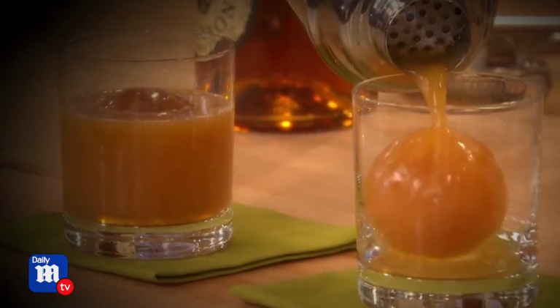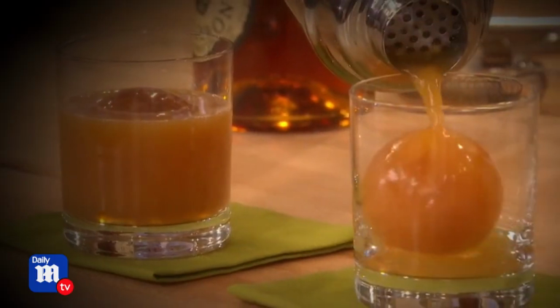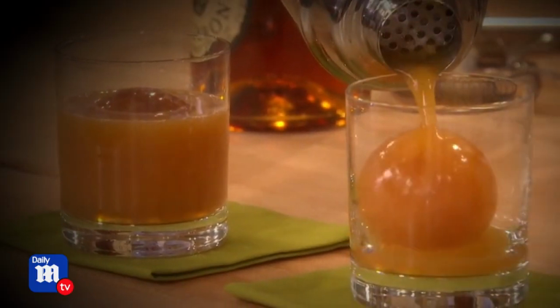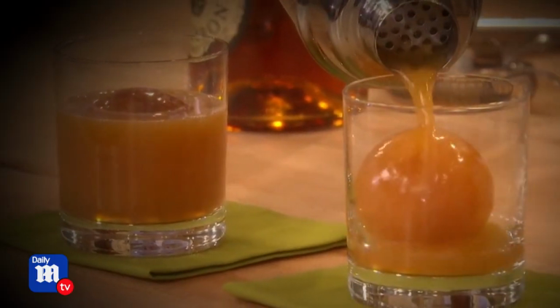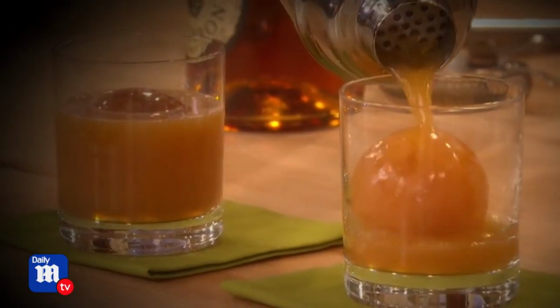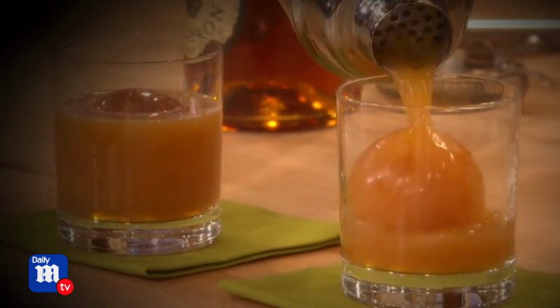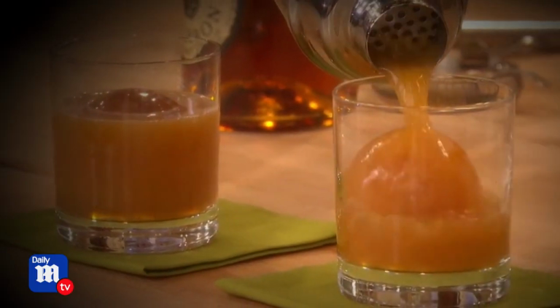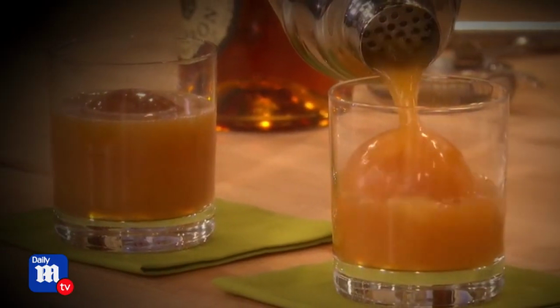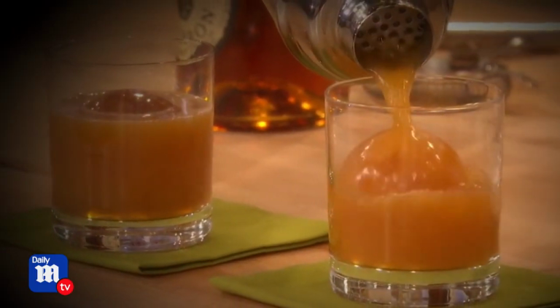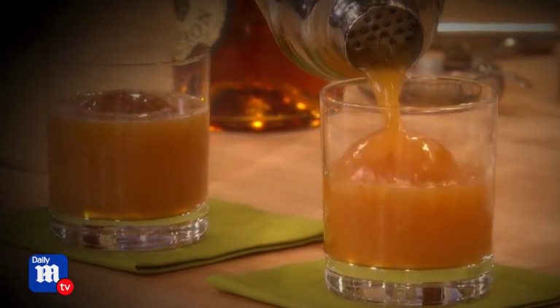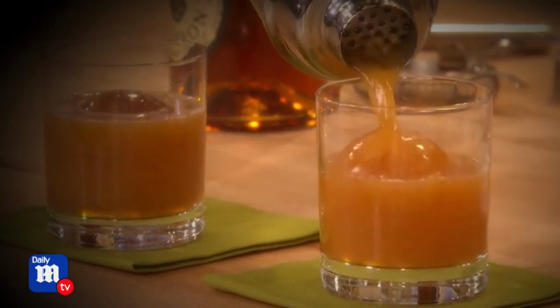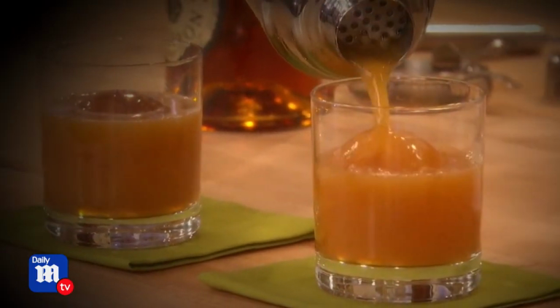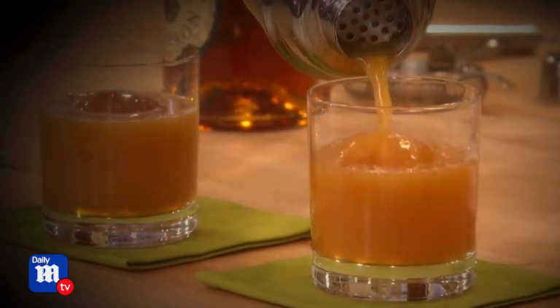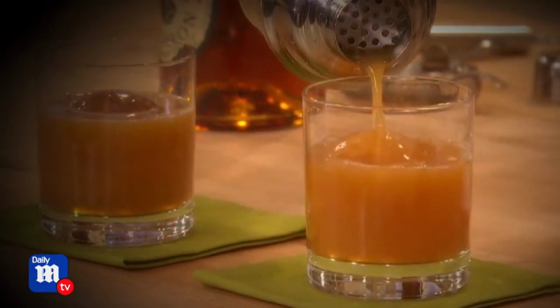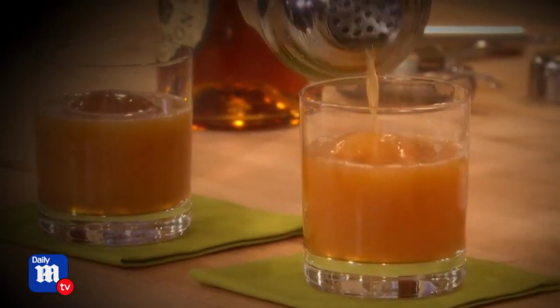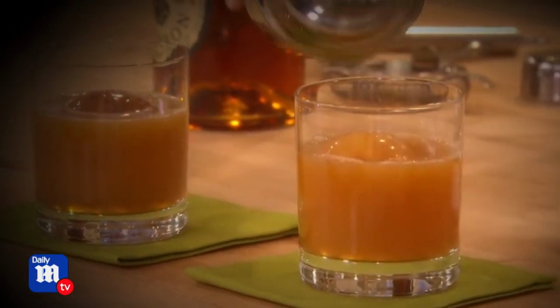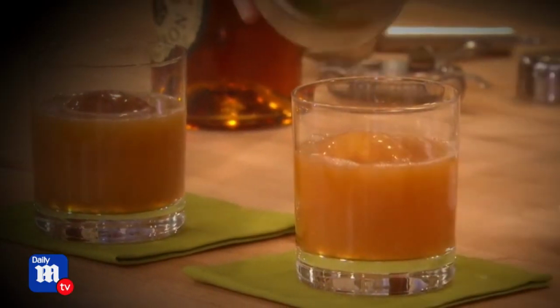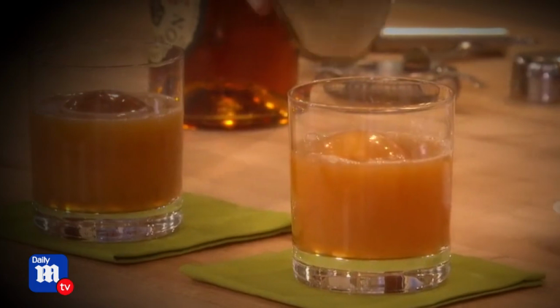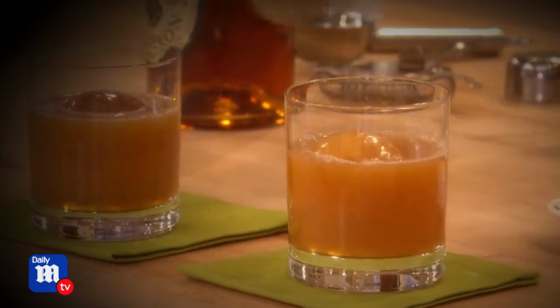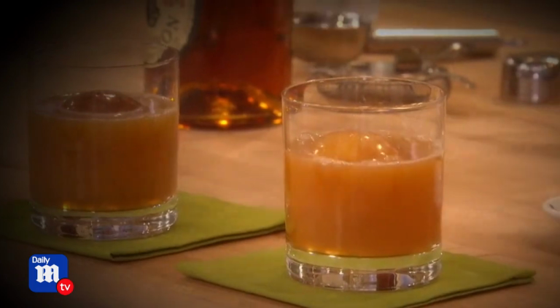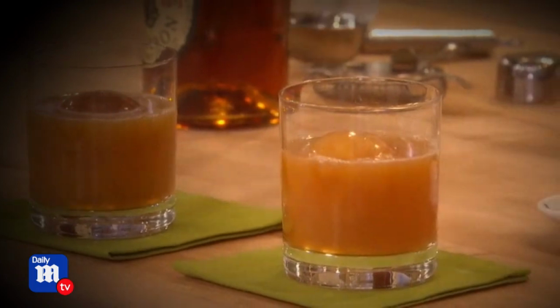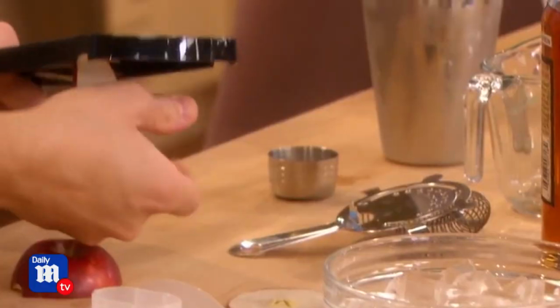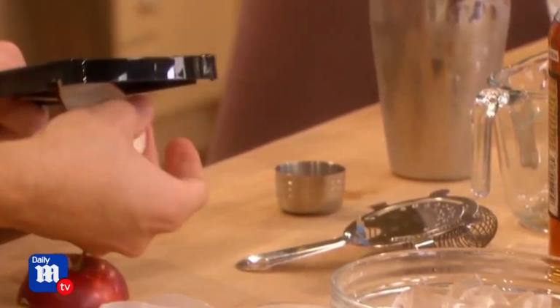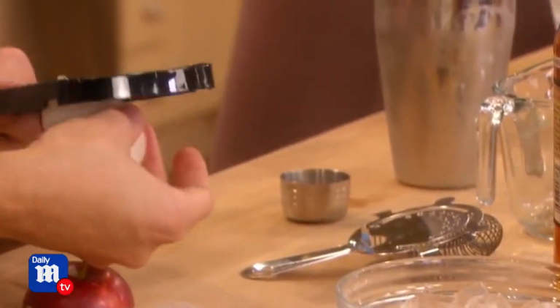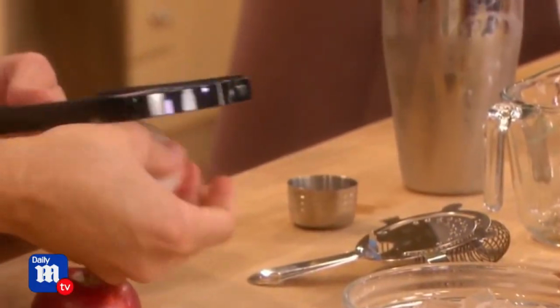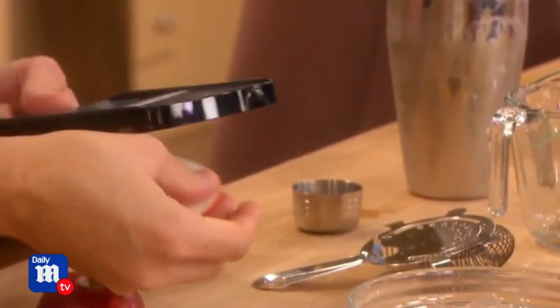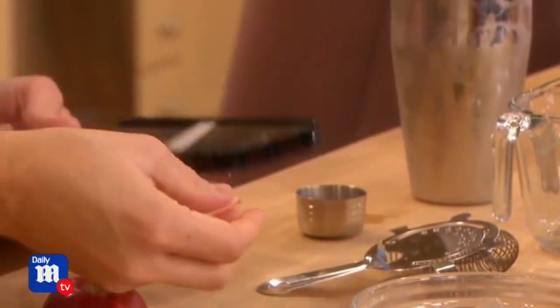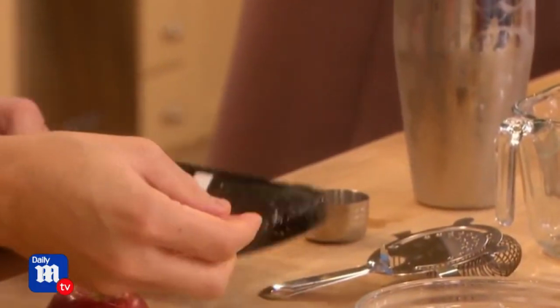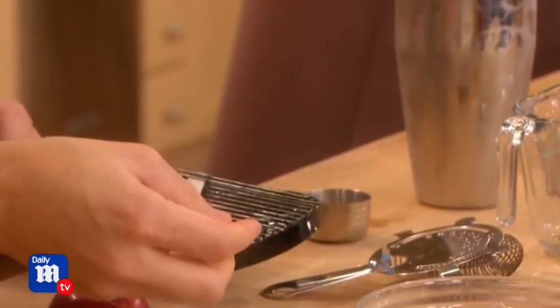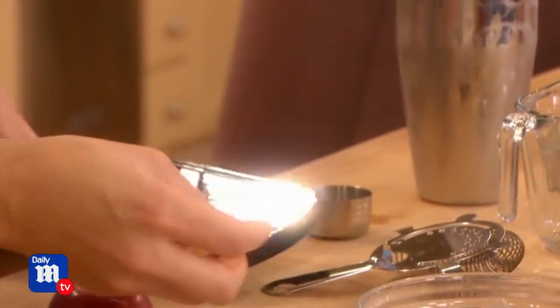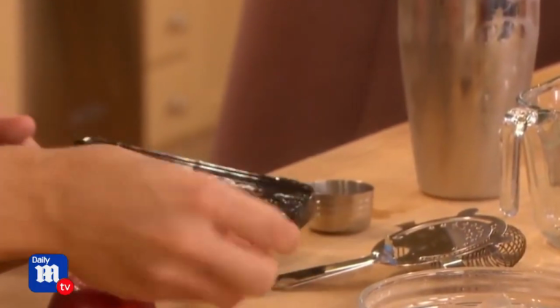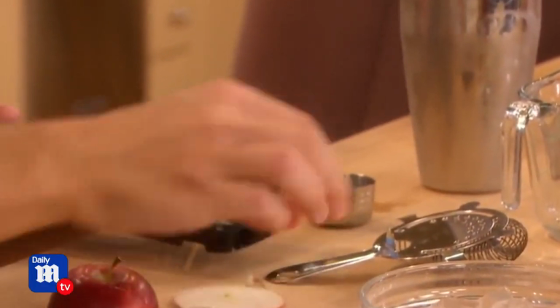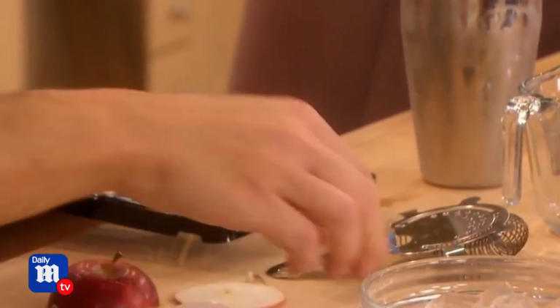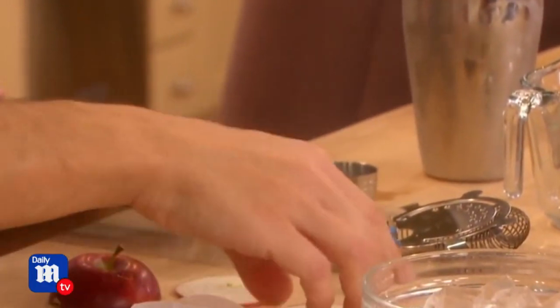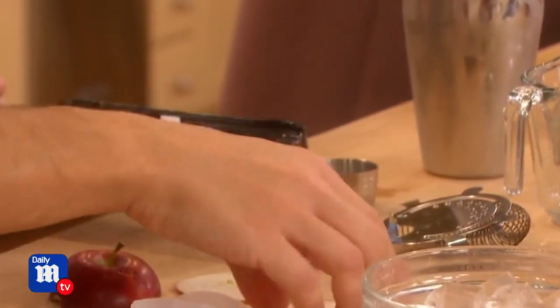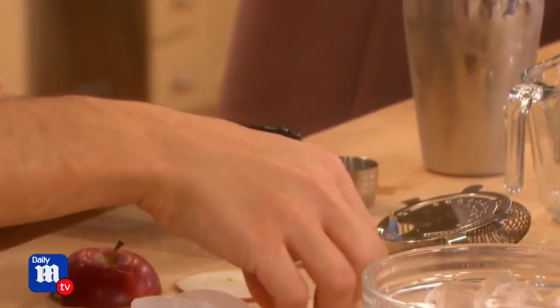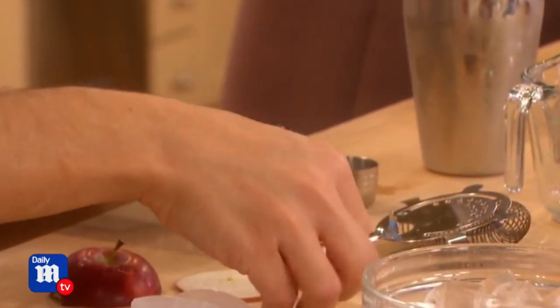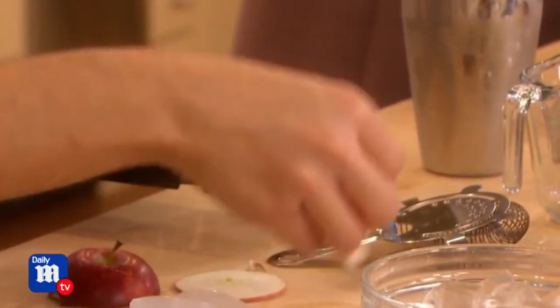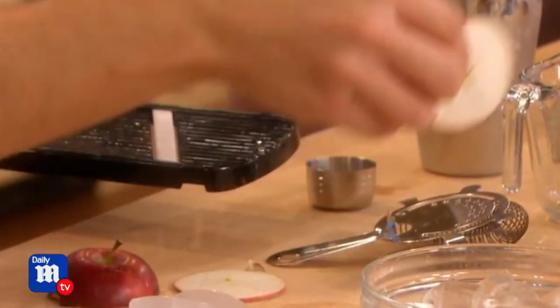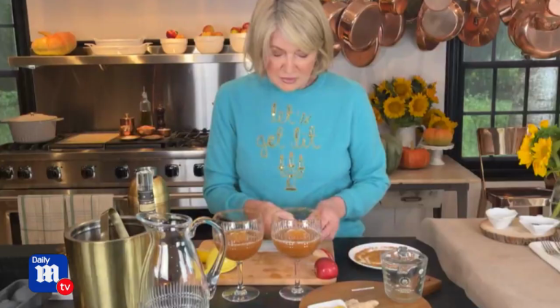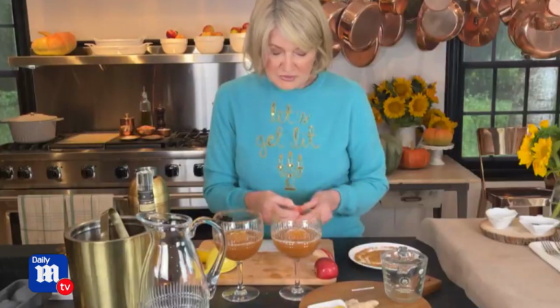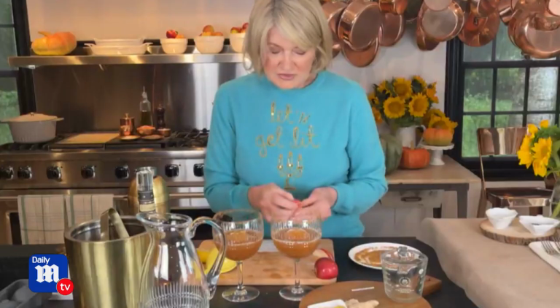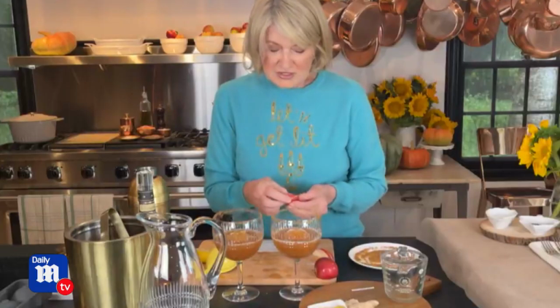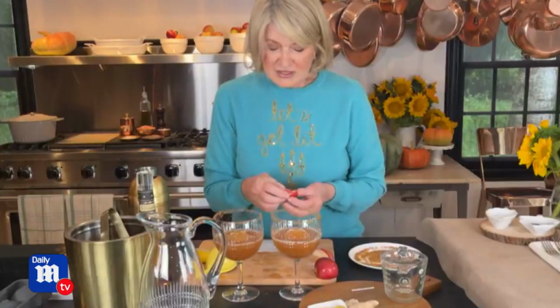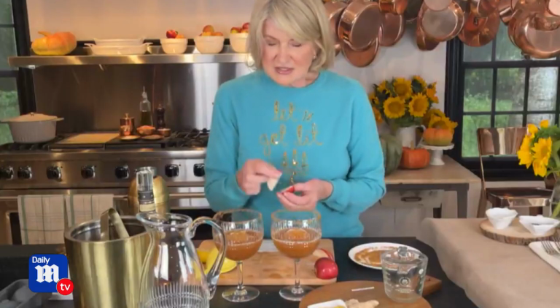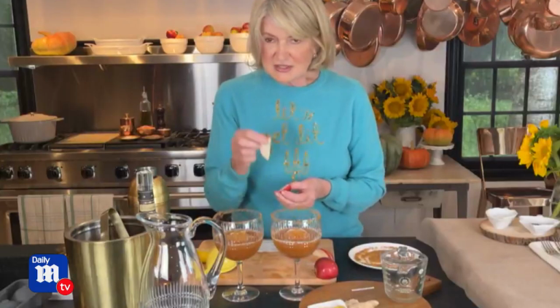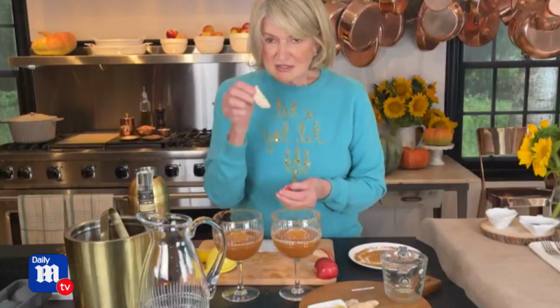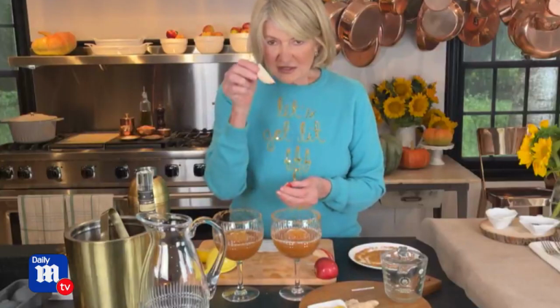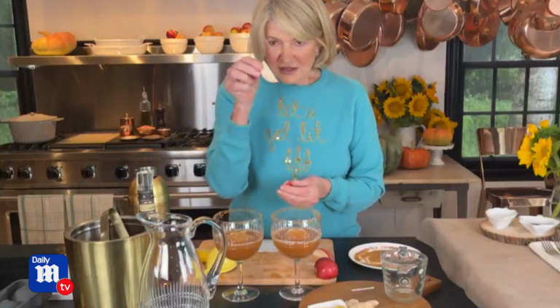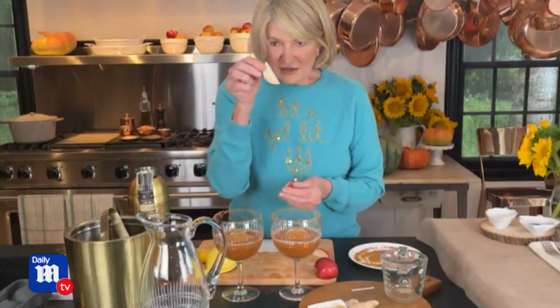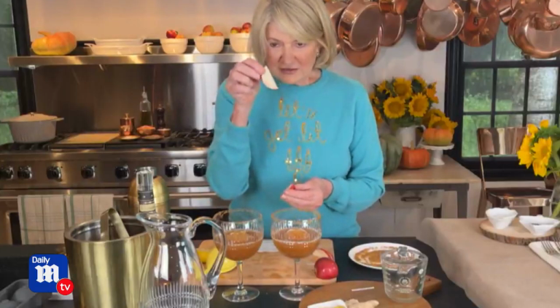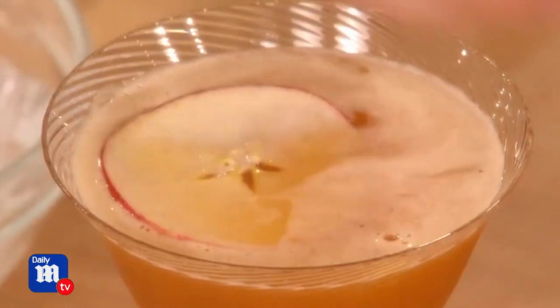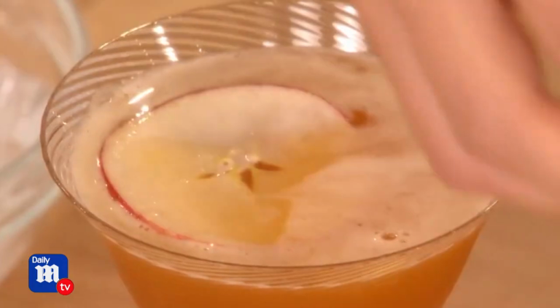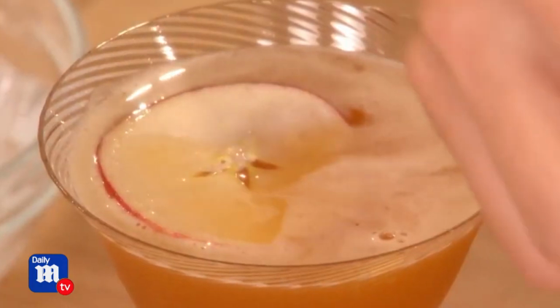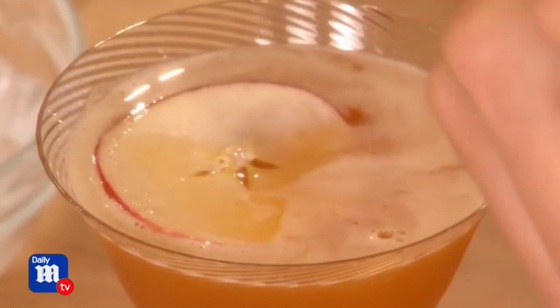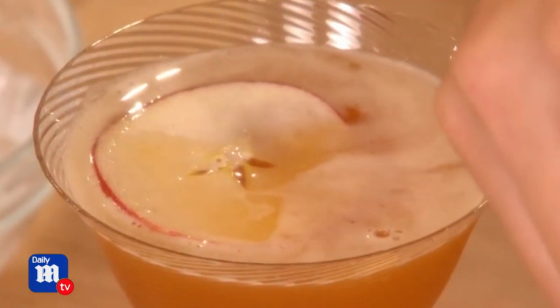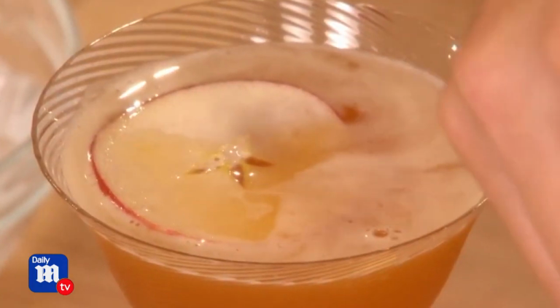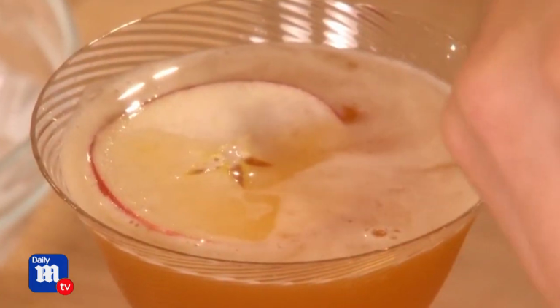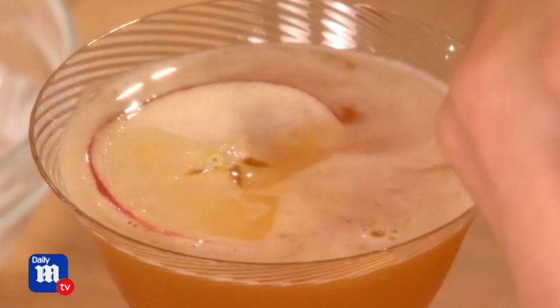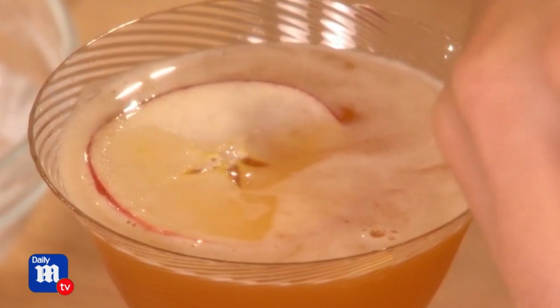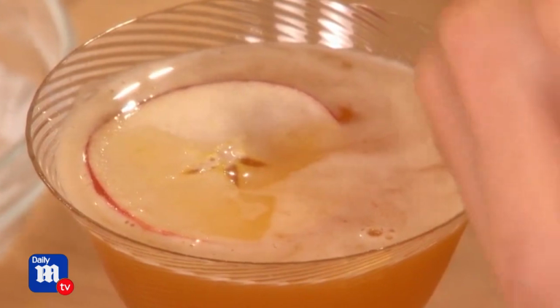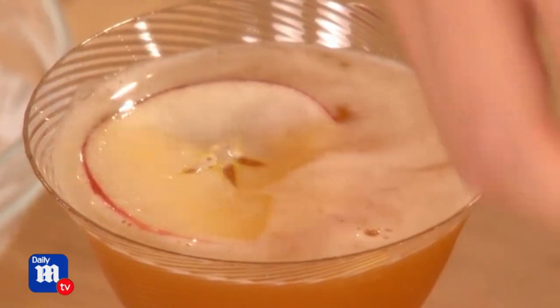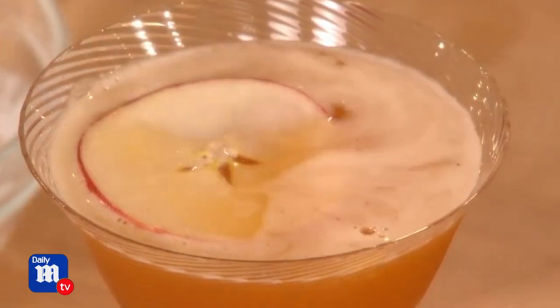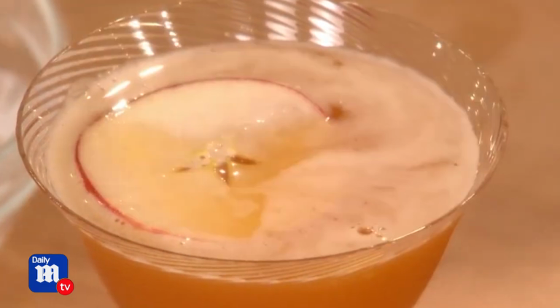Using a strainer, pour into your glasses and garnish with a couple of slices of apple.